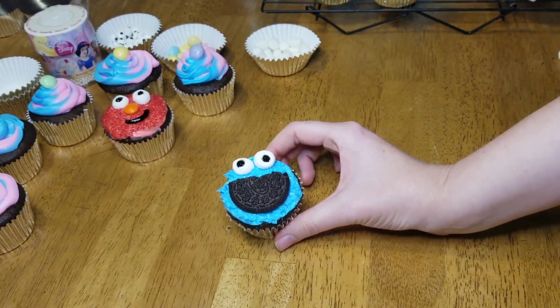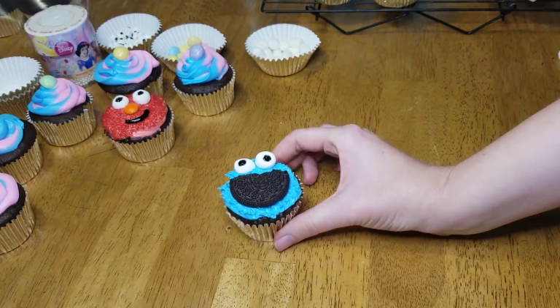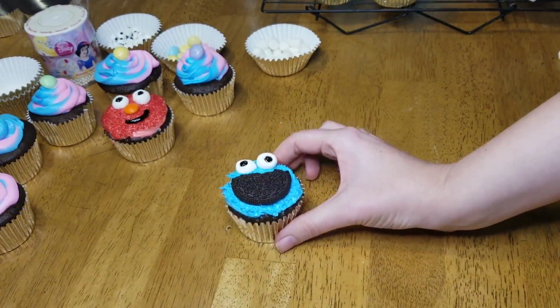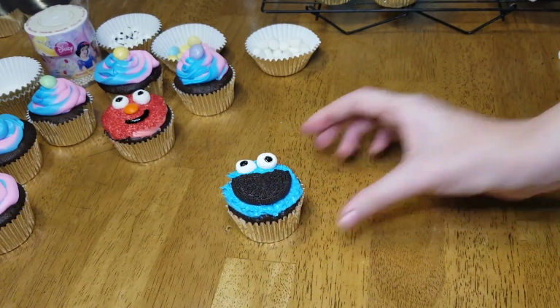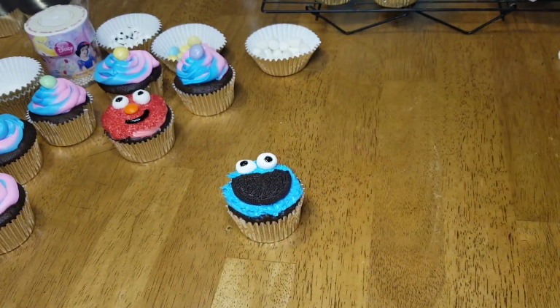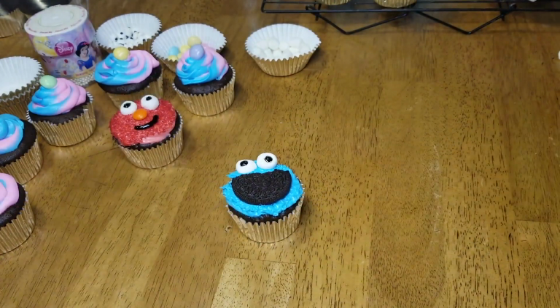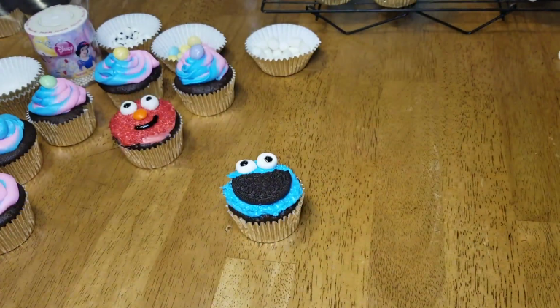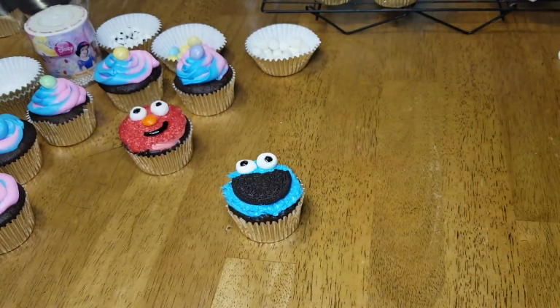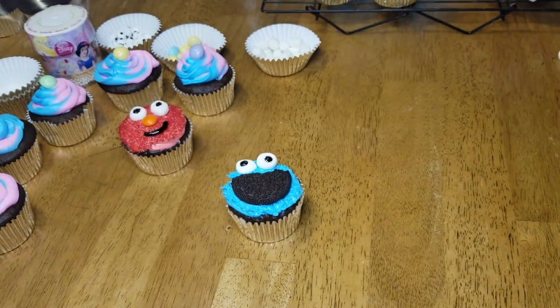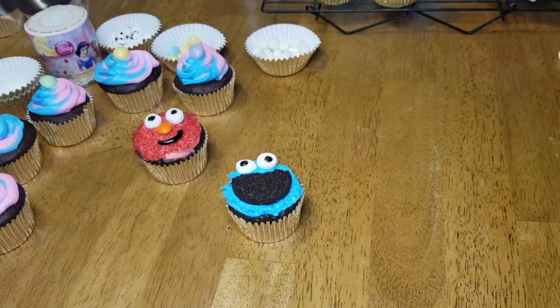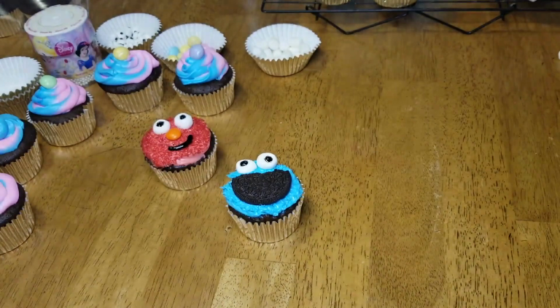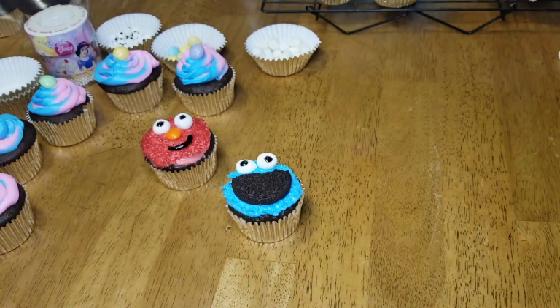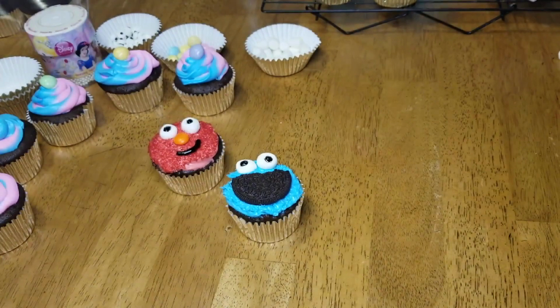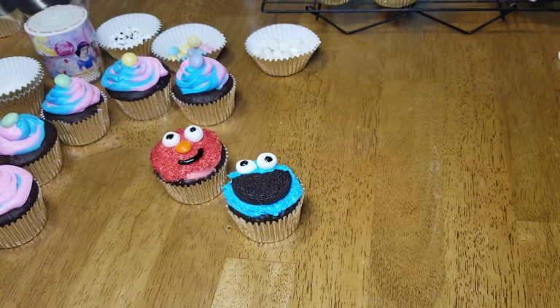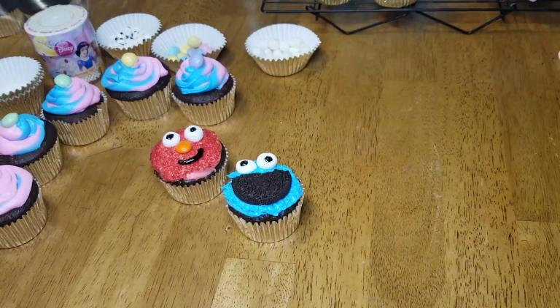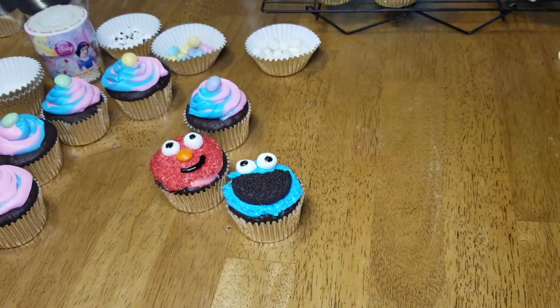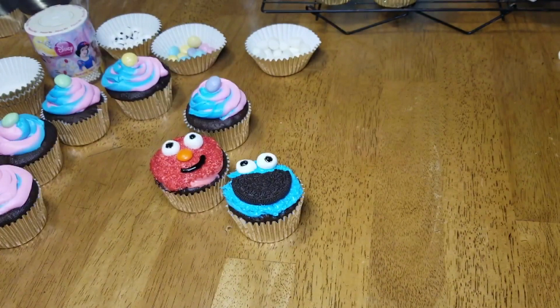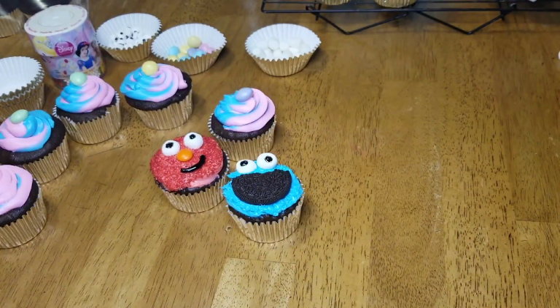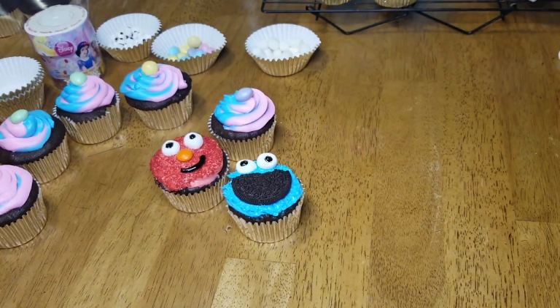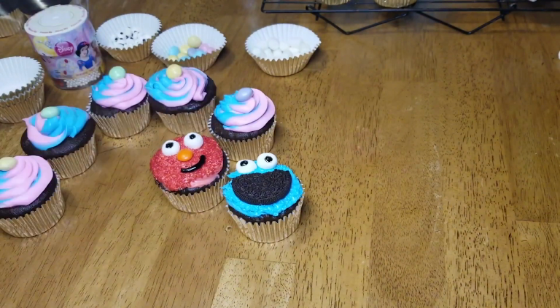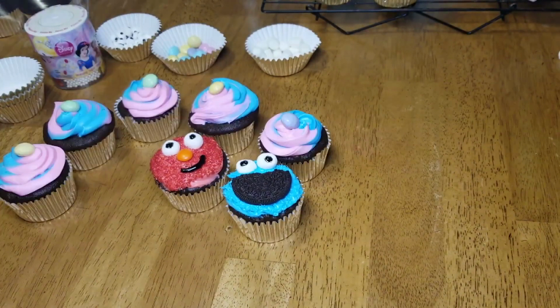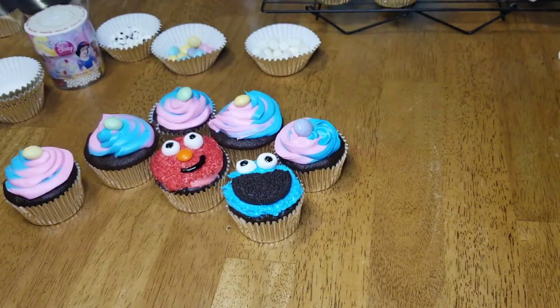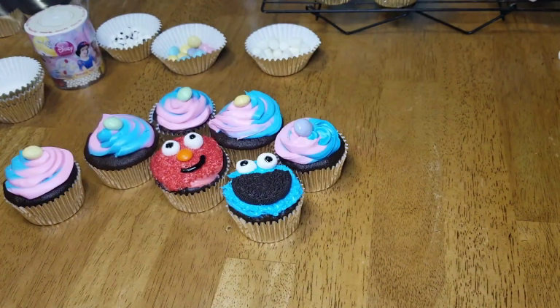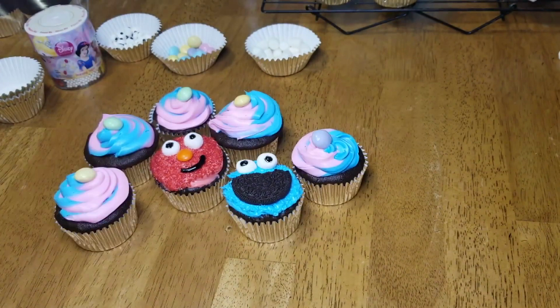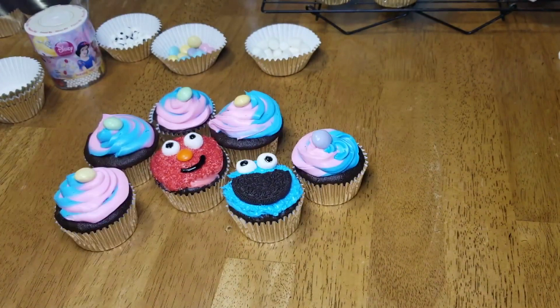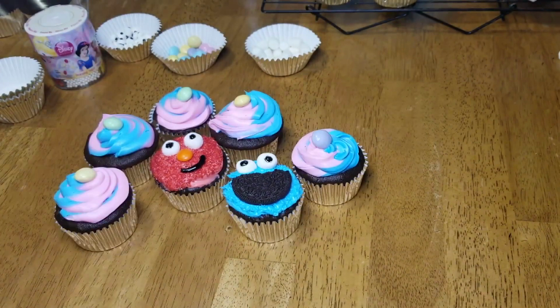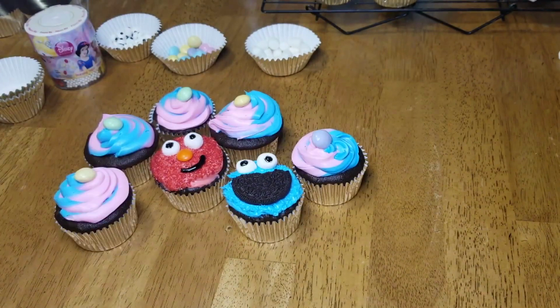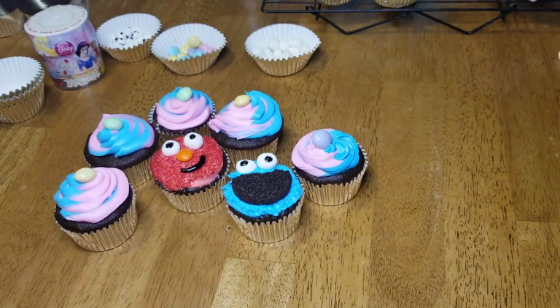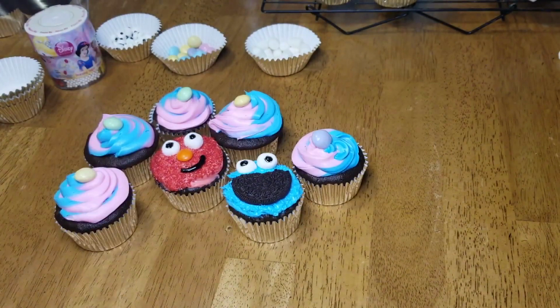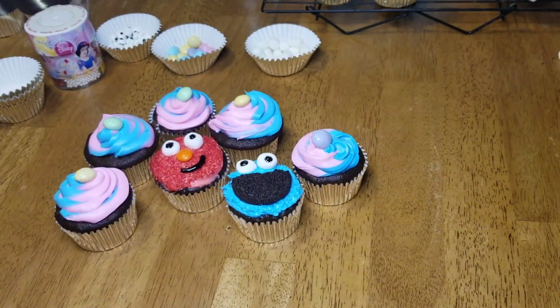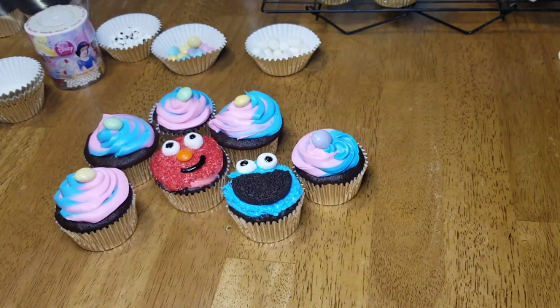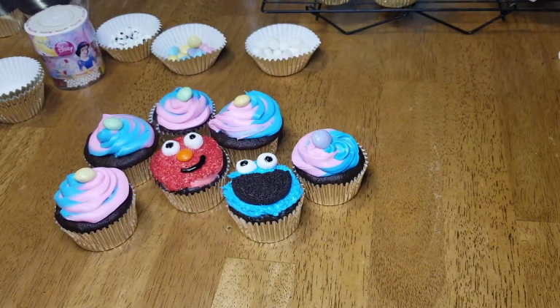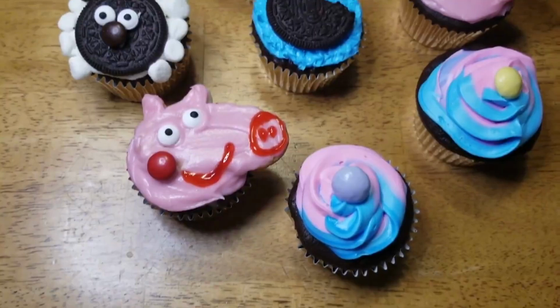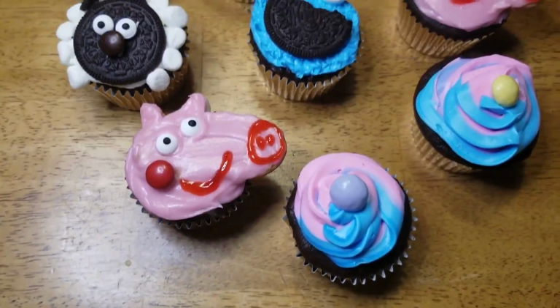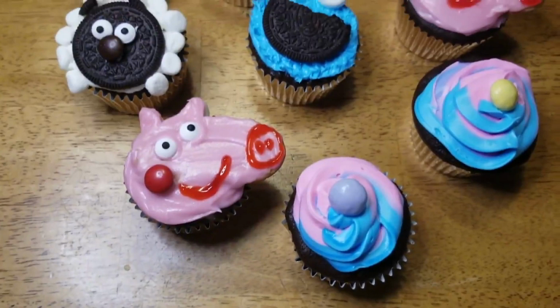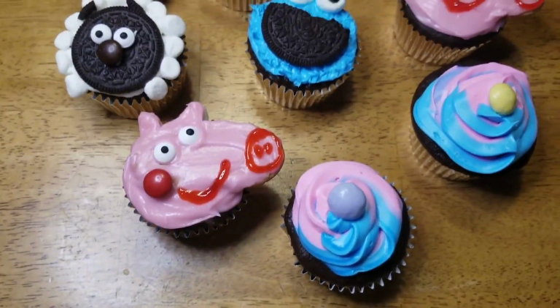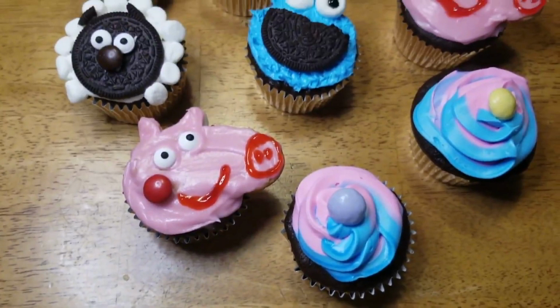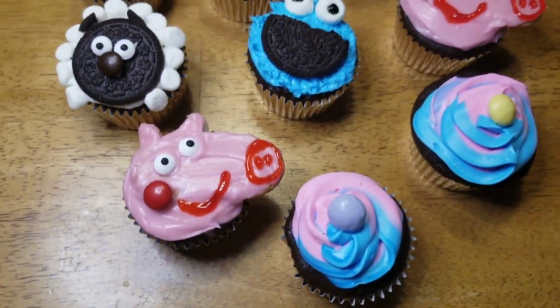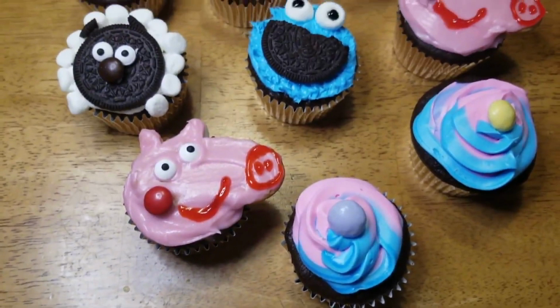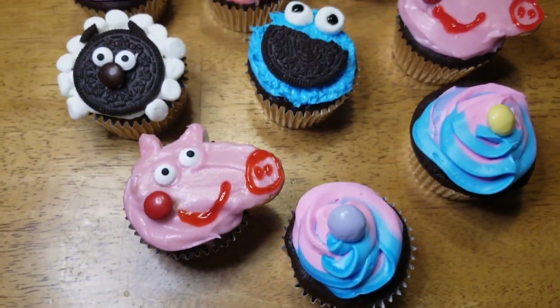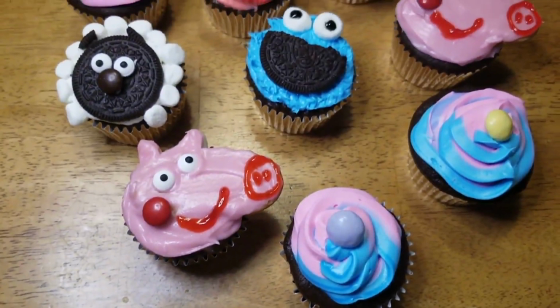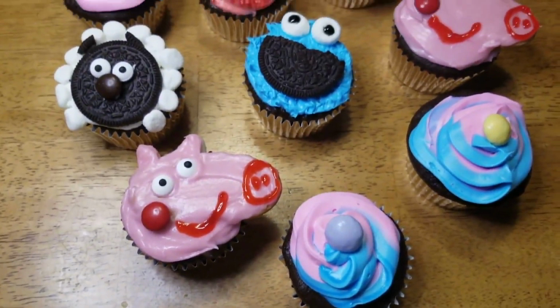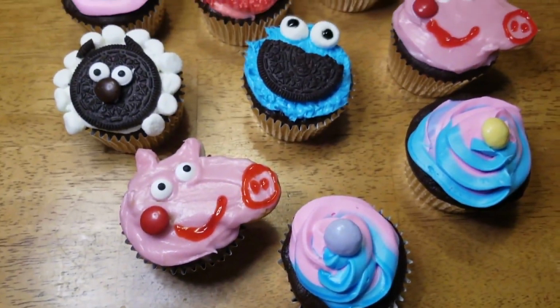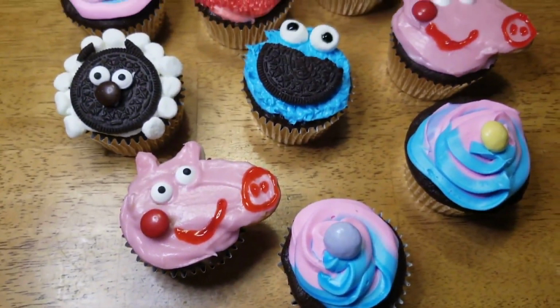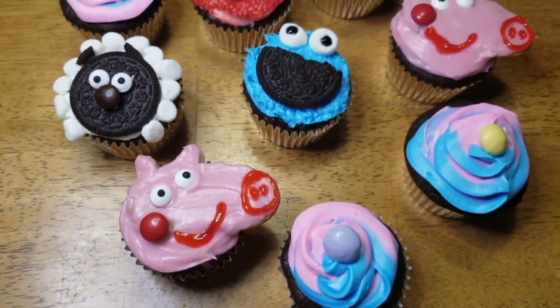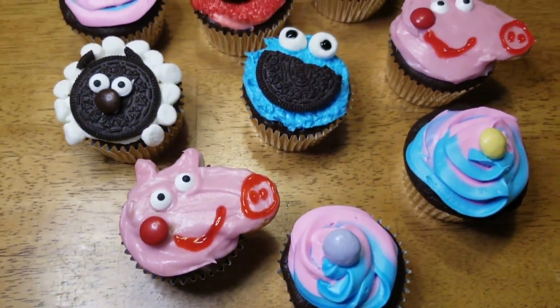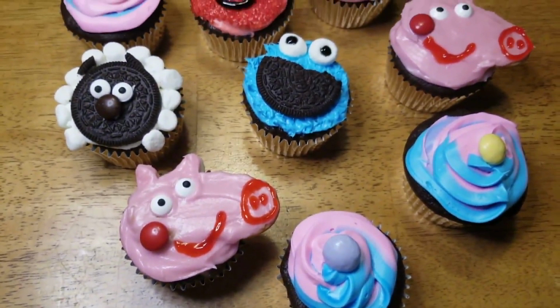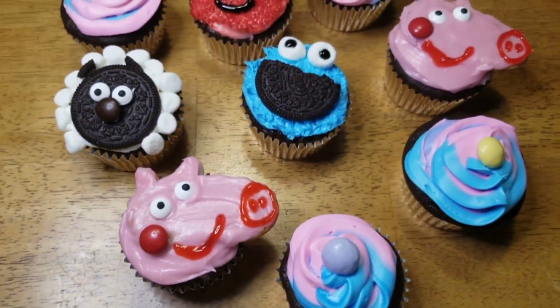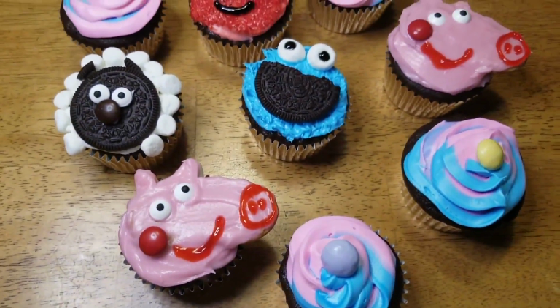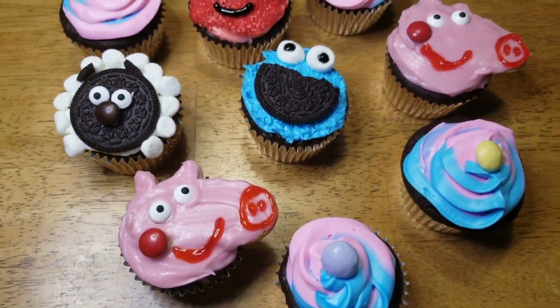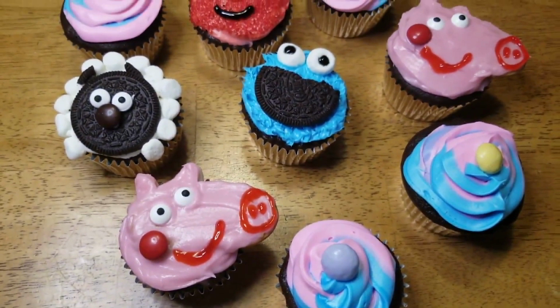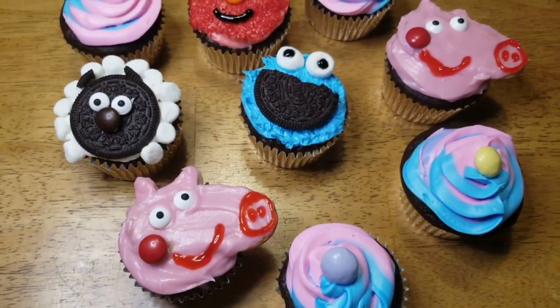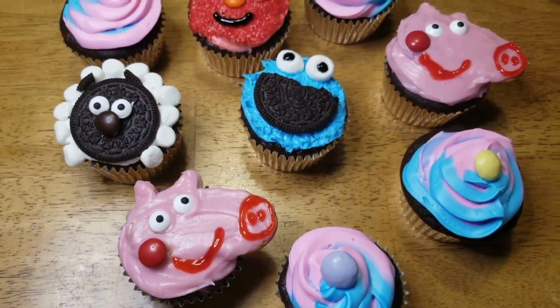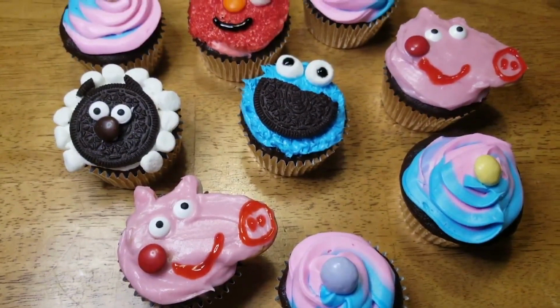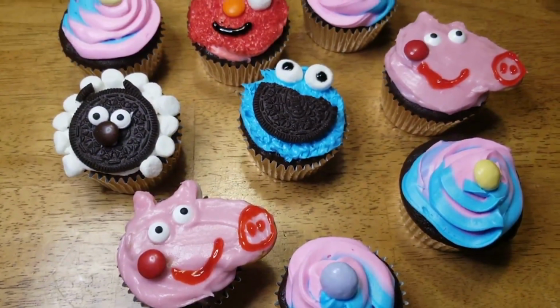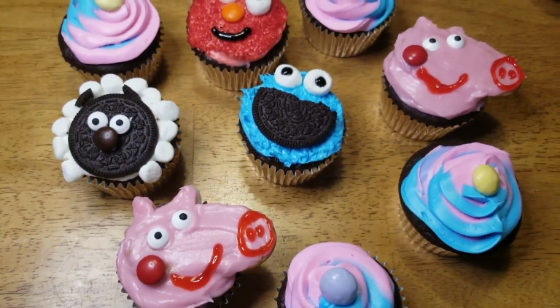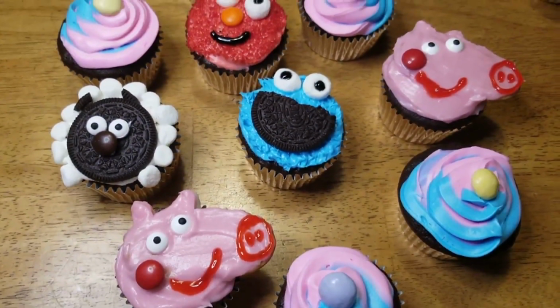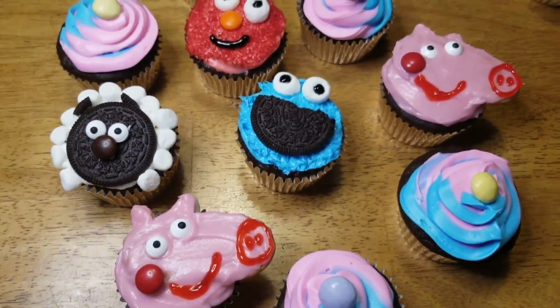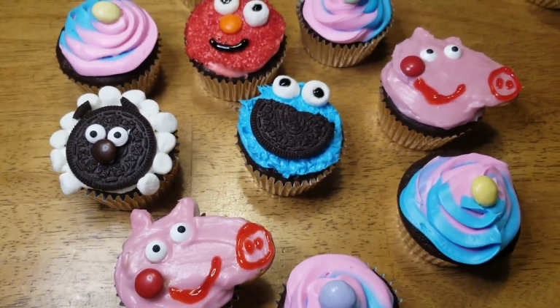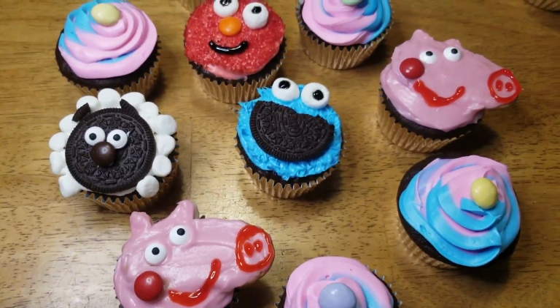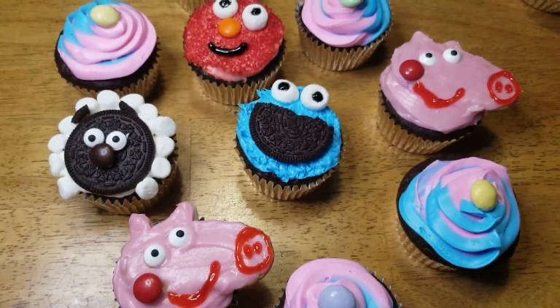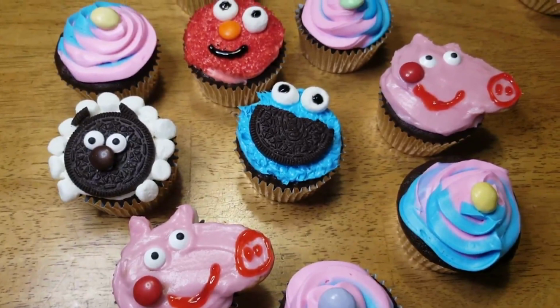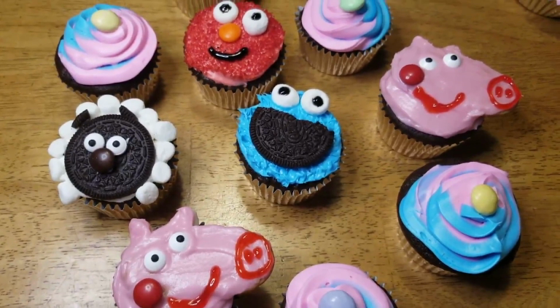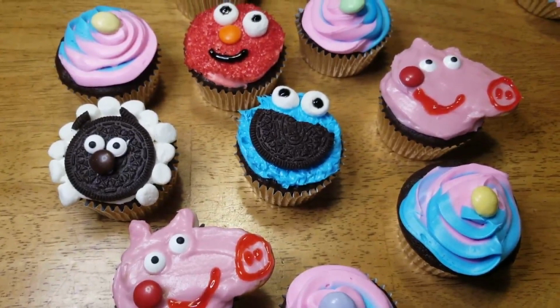Dun-da-da-dun! Cookie Monster! Hit up our channel for even more fun baking ideas.